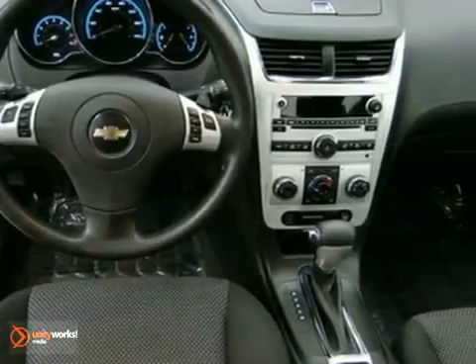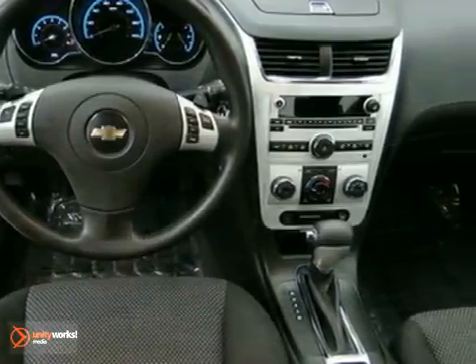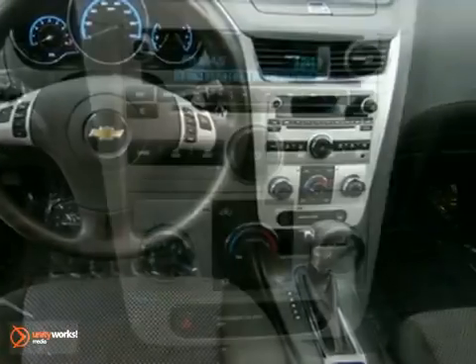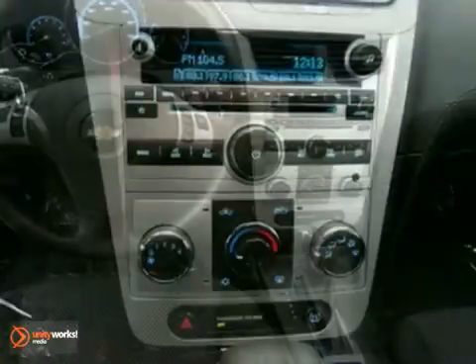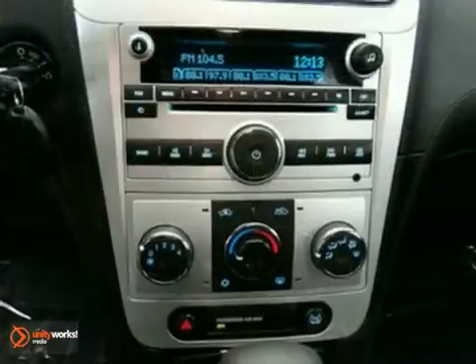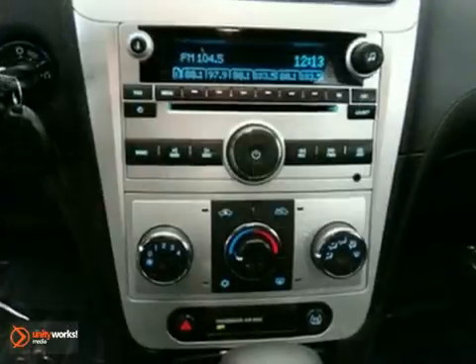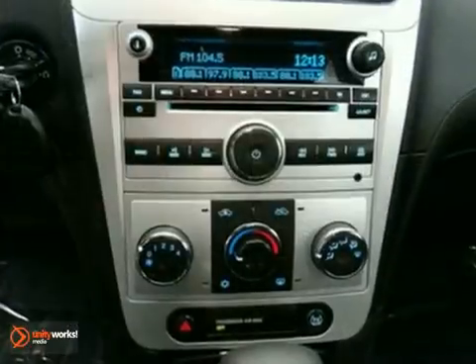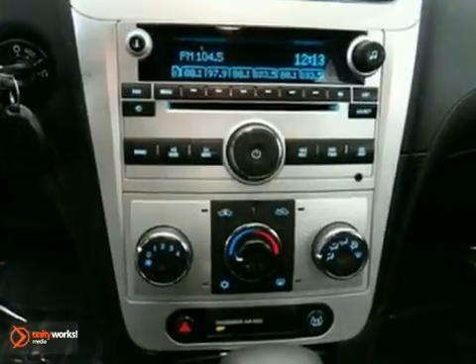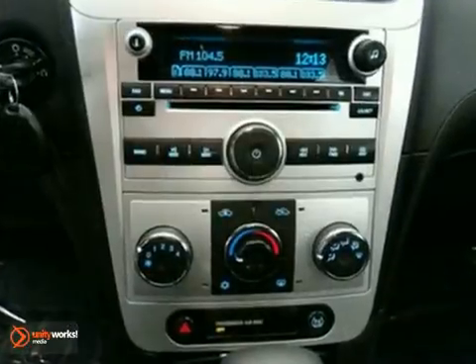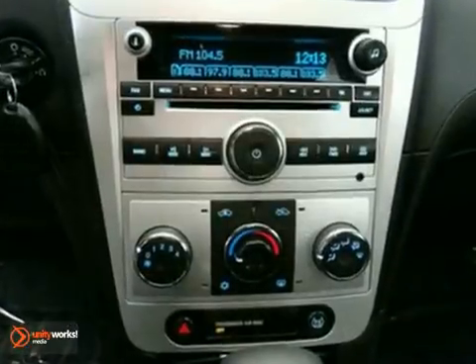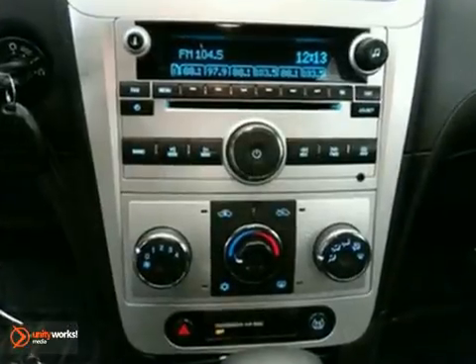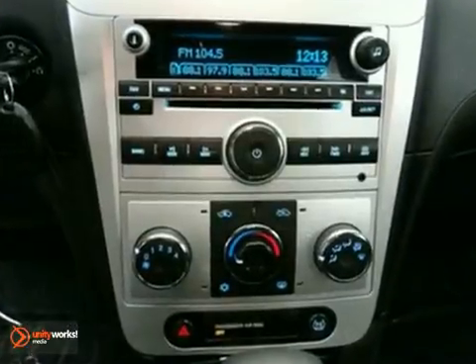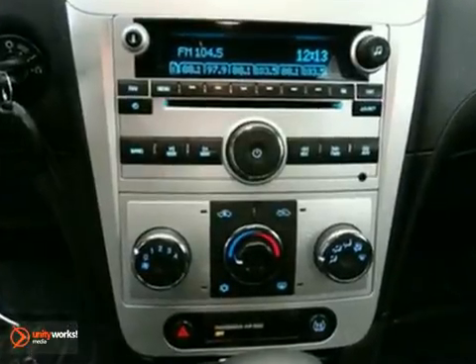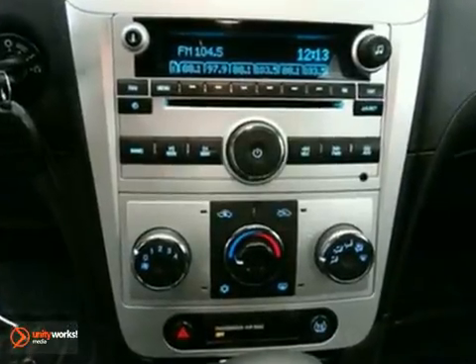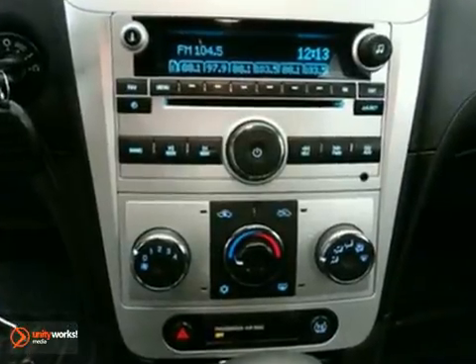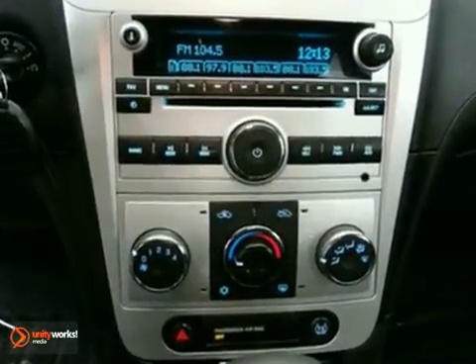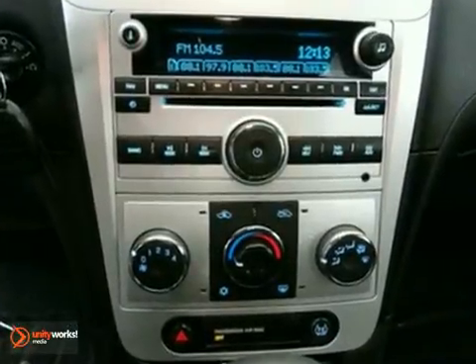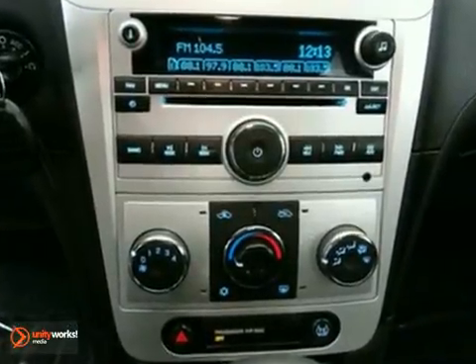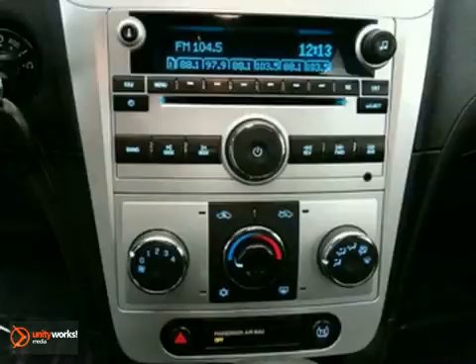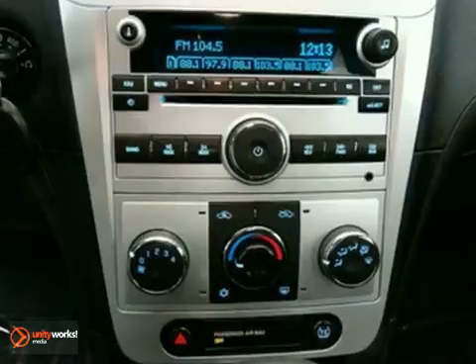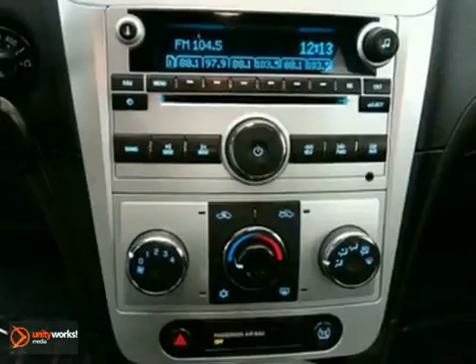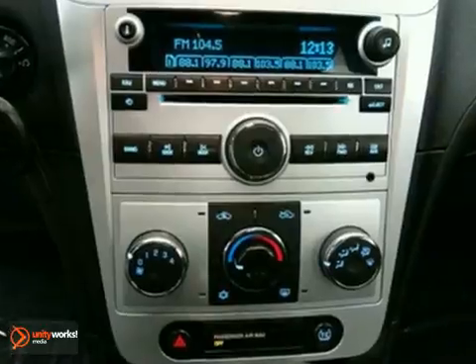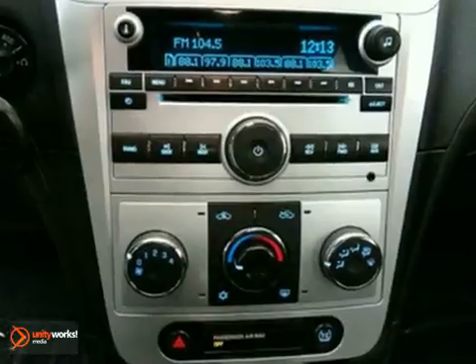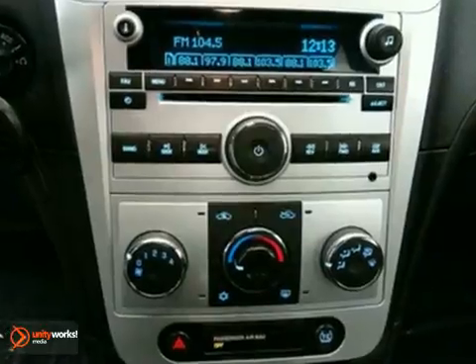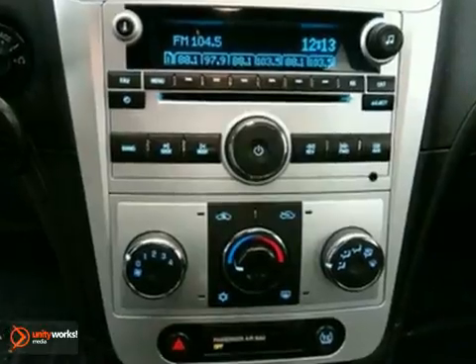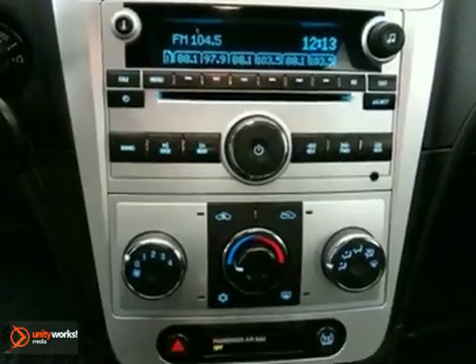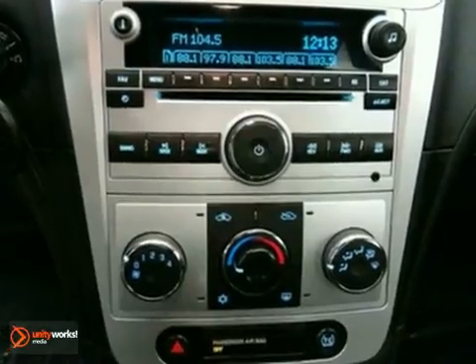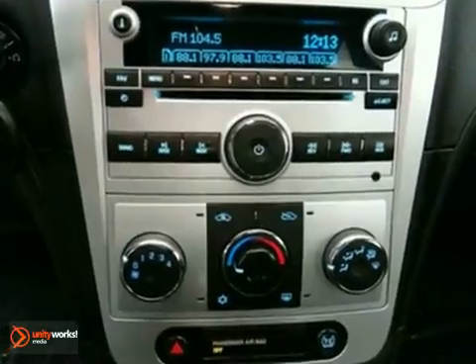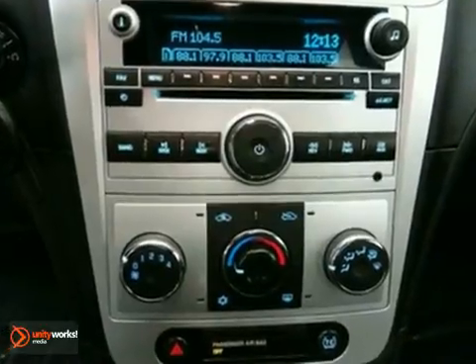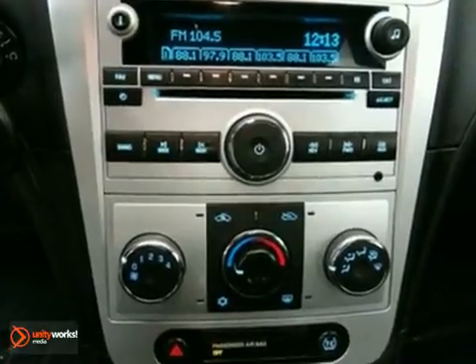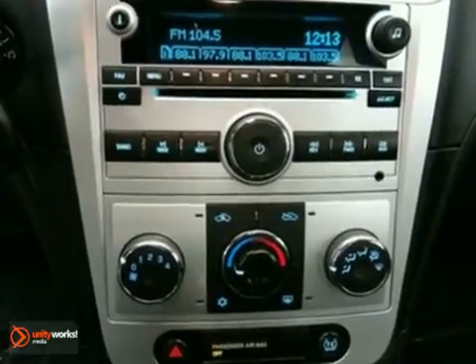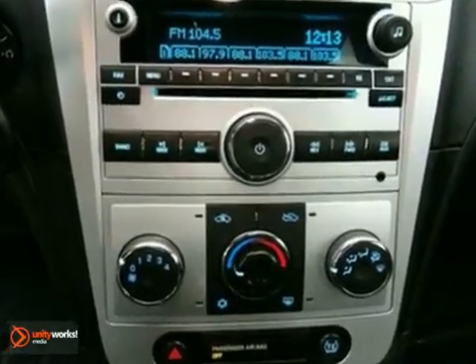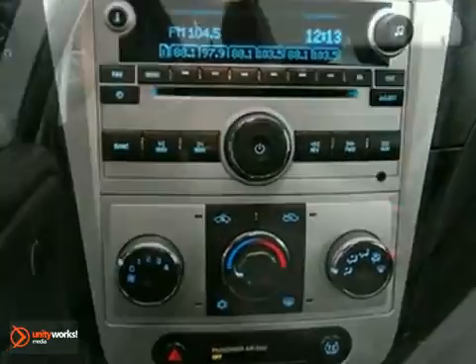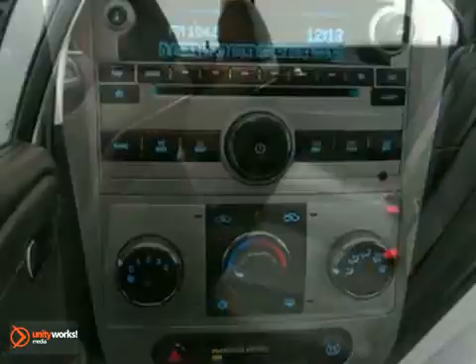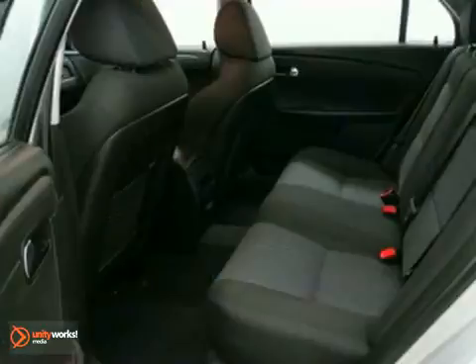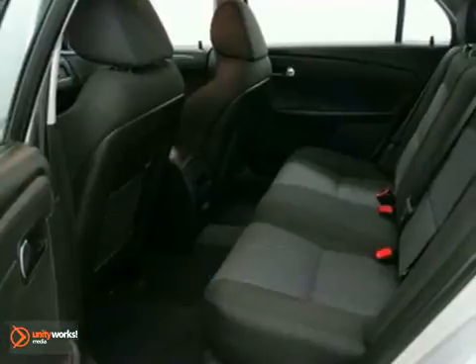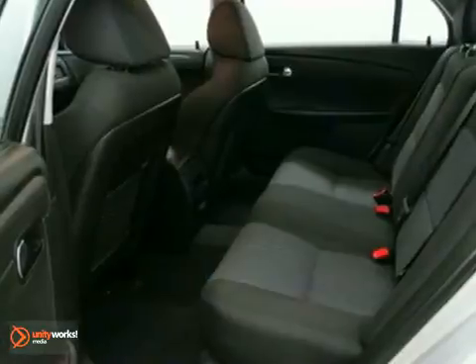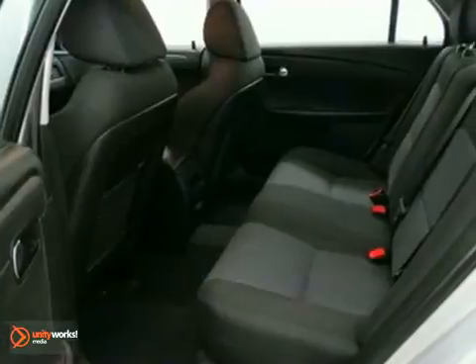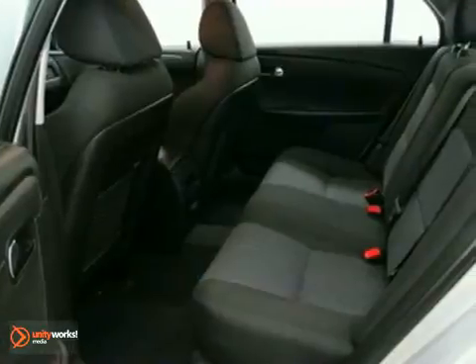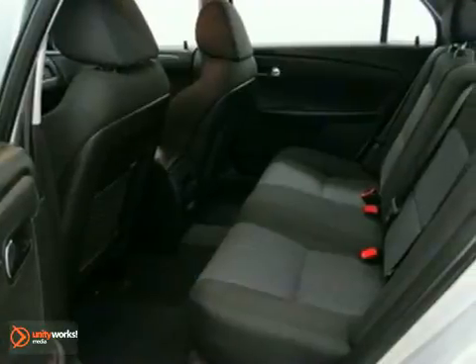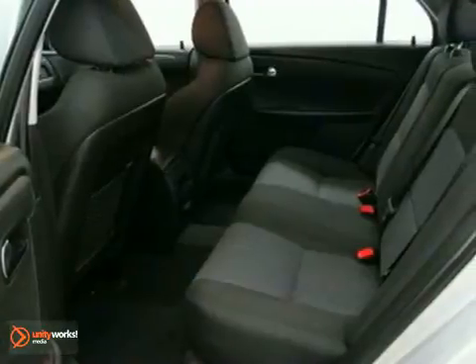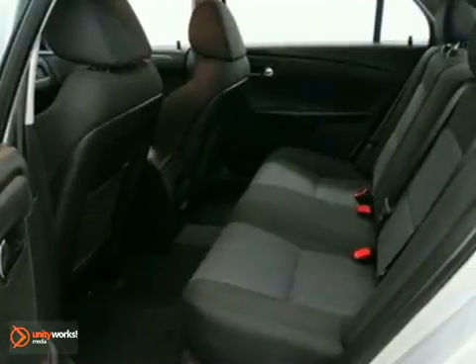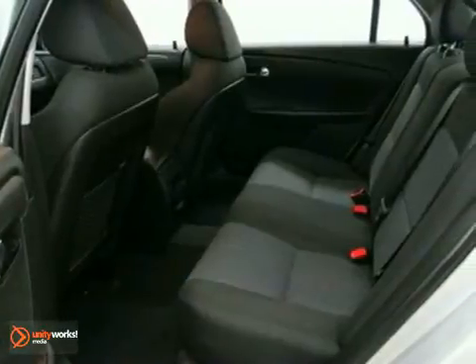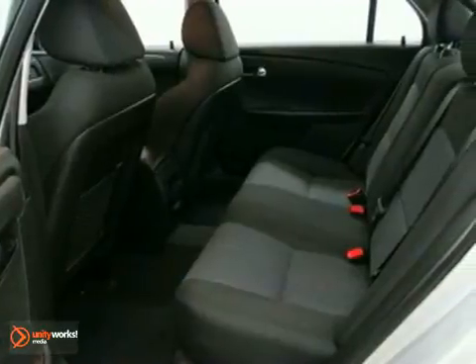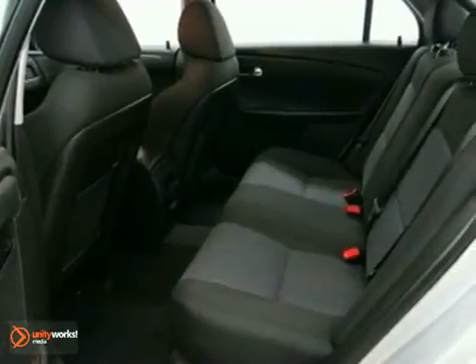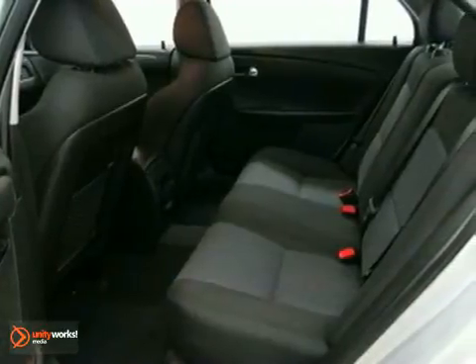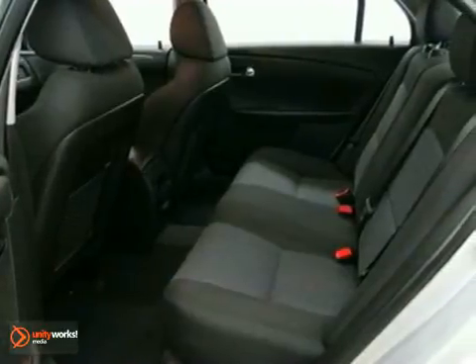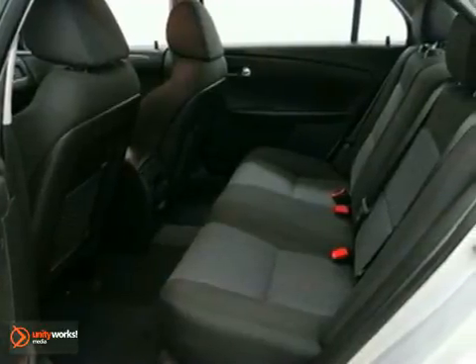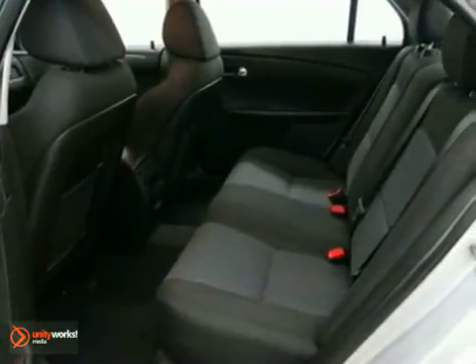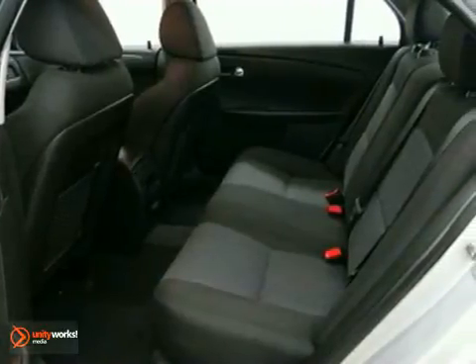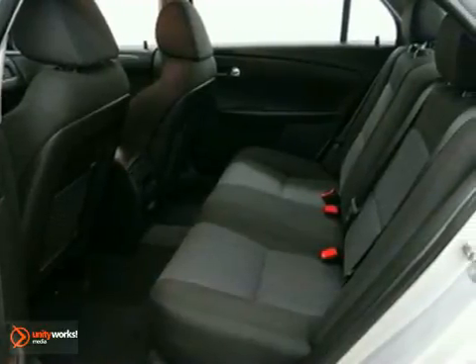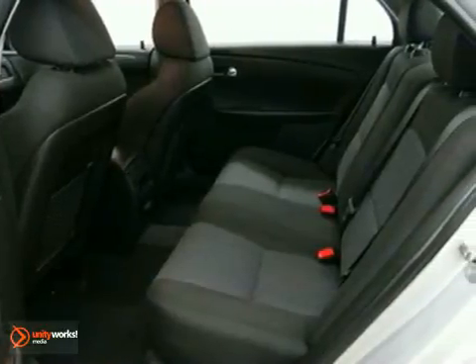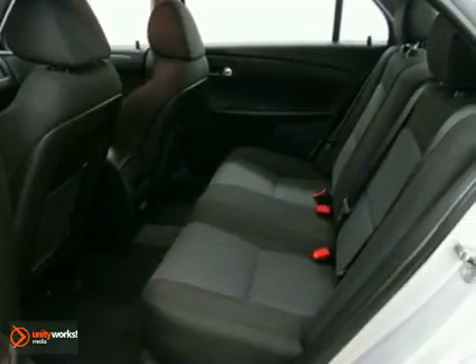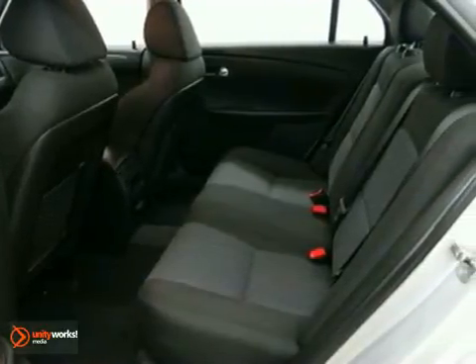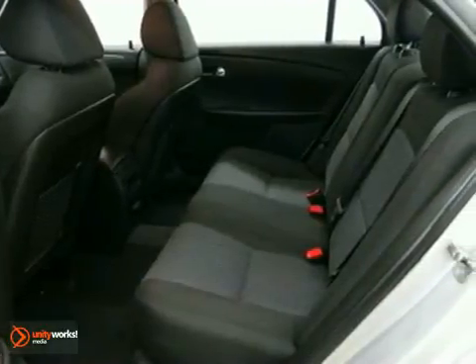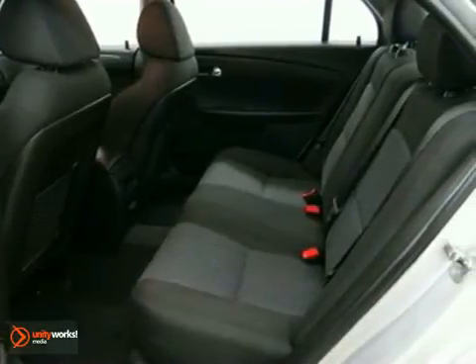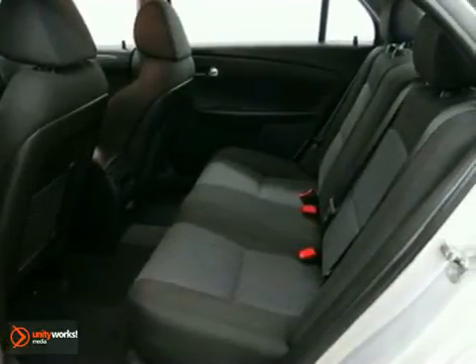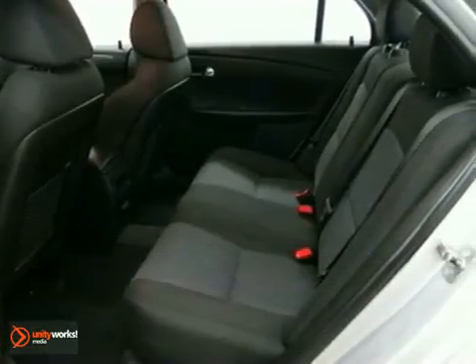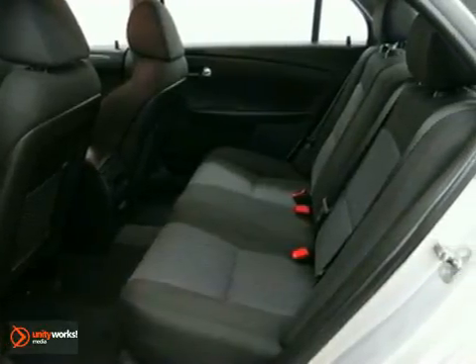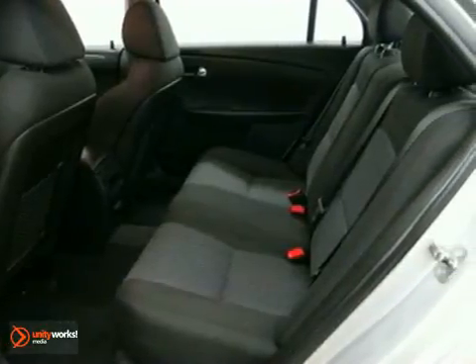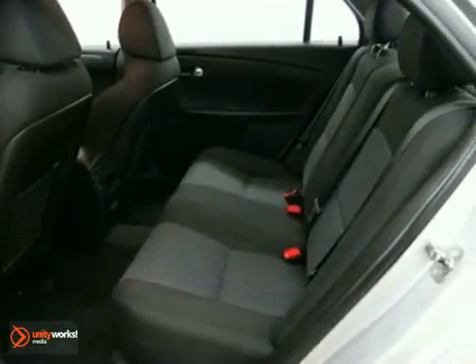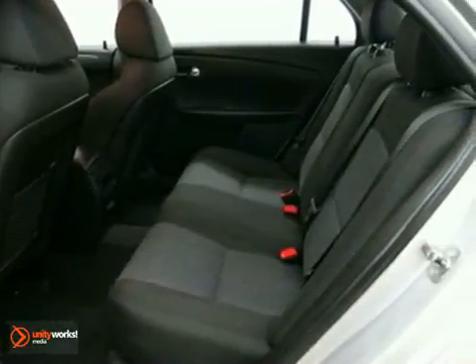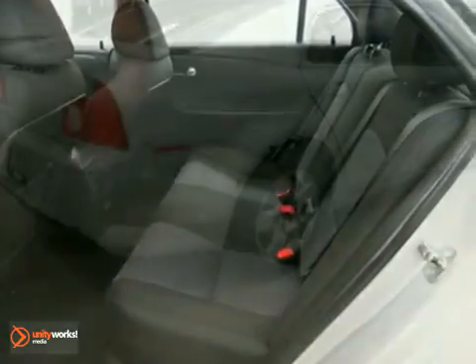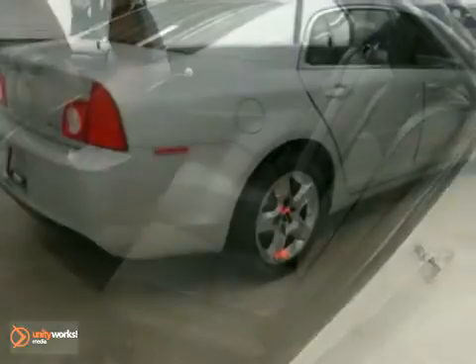It's equipped with chrome alloy wheels, air conditioning, and a CD player. It also includes remote keyless entry and traction control.